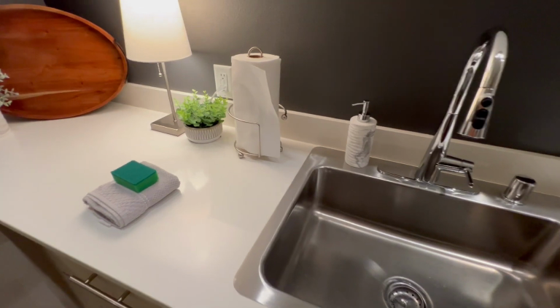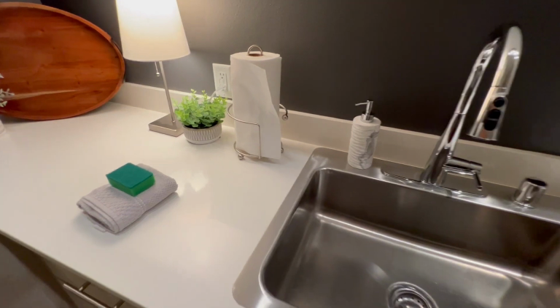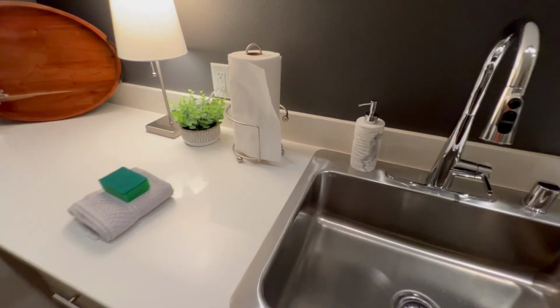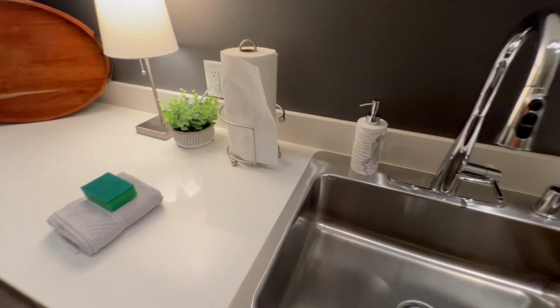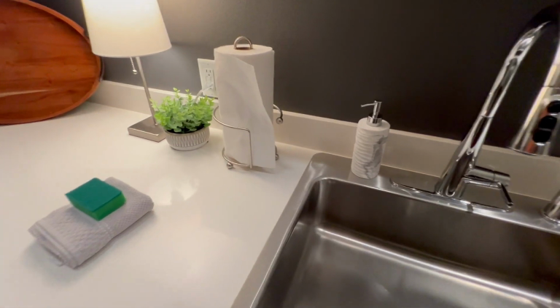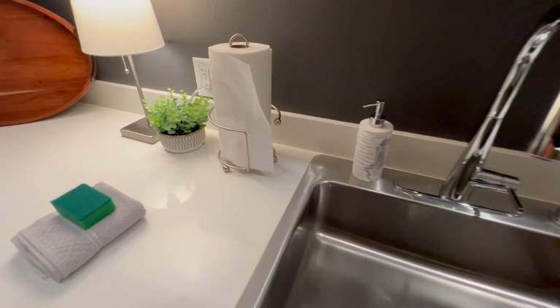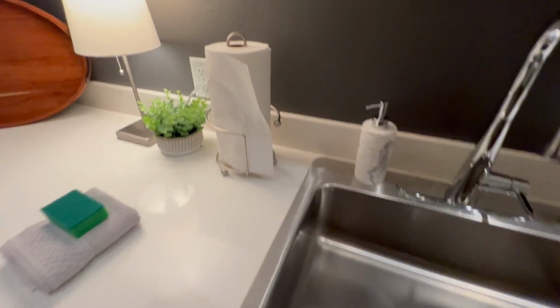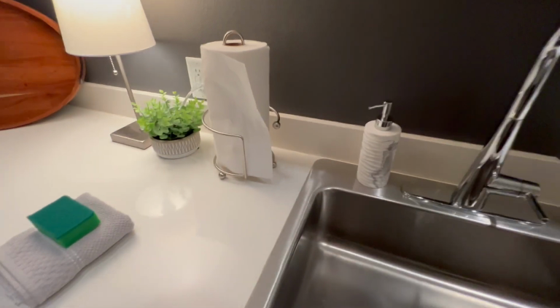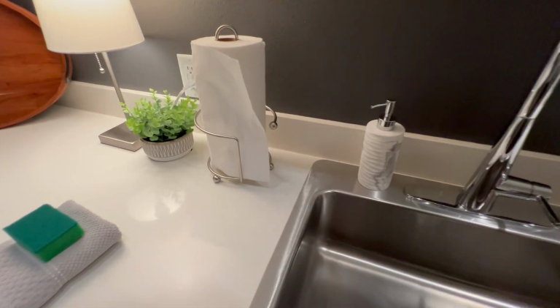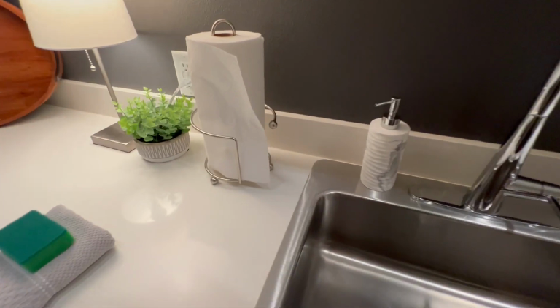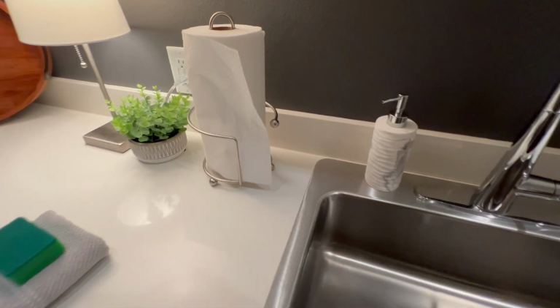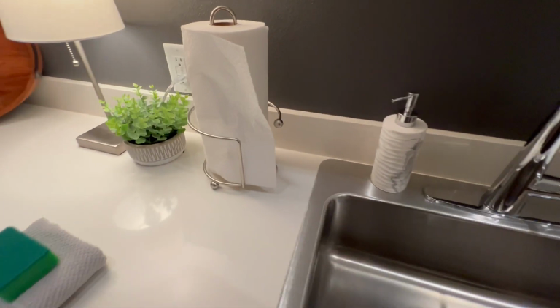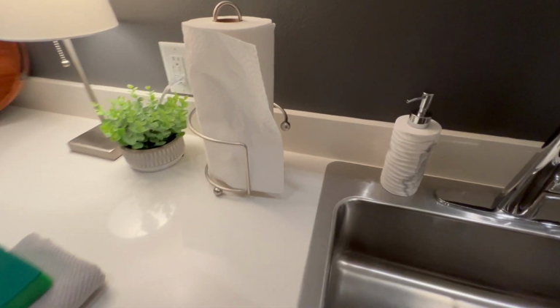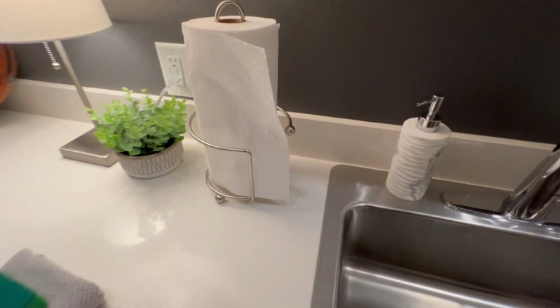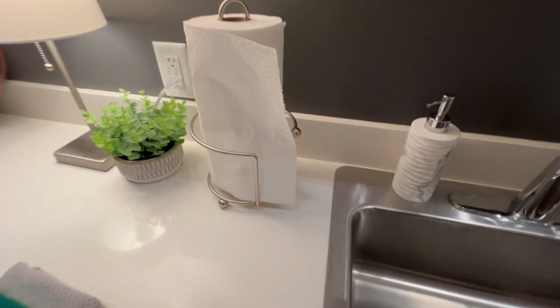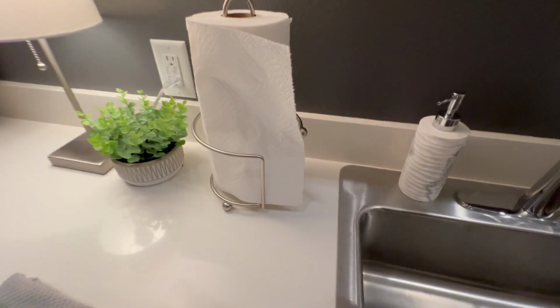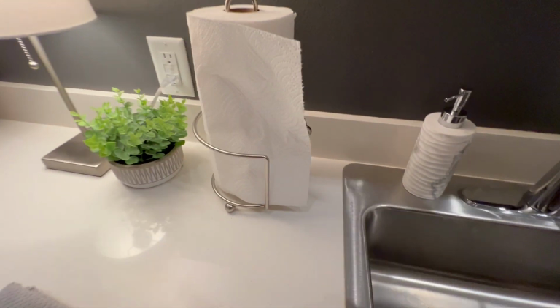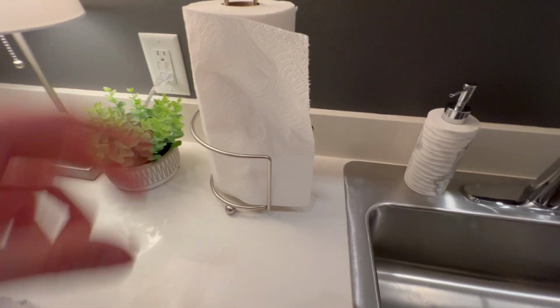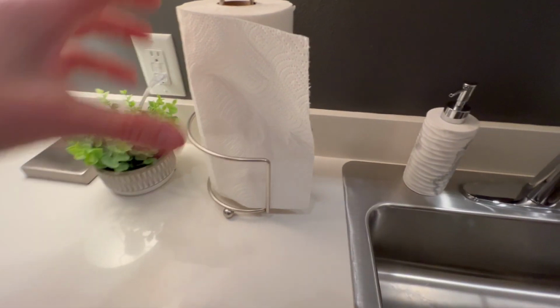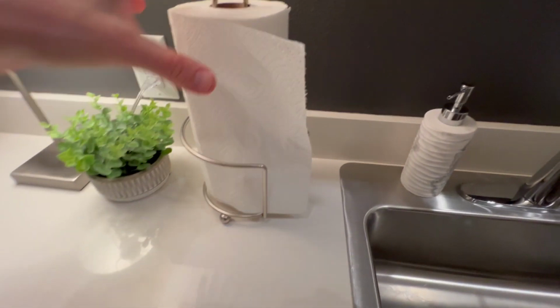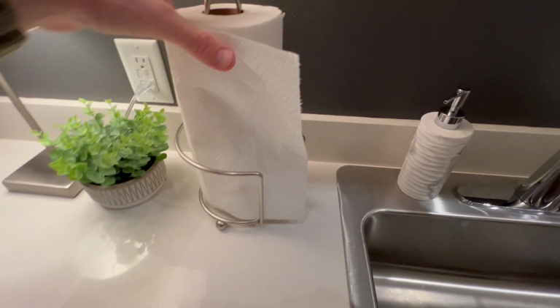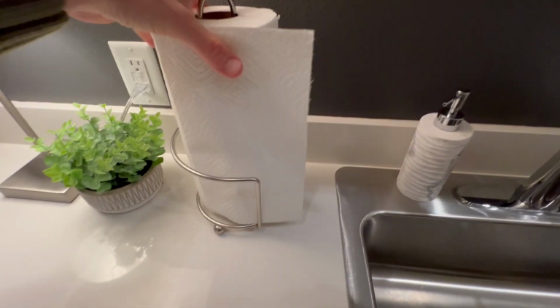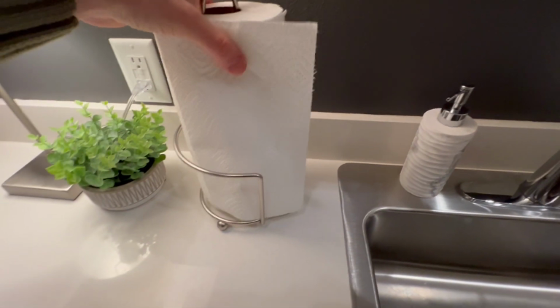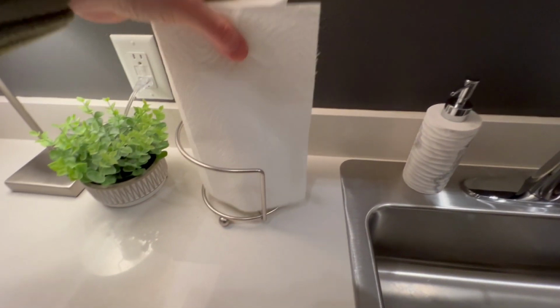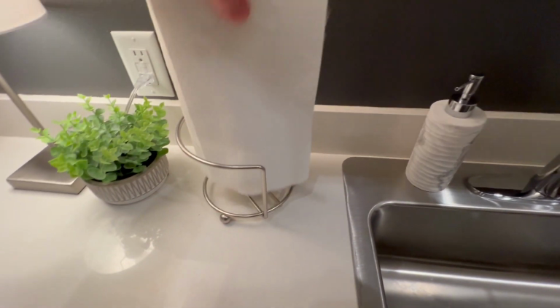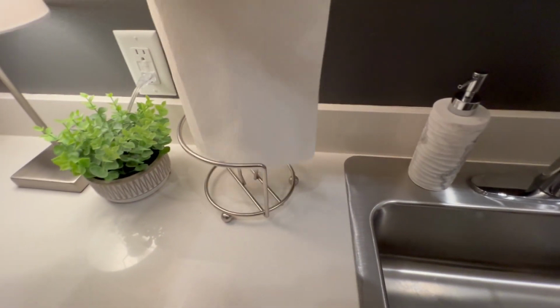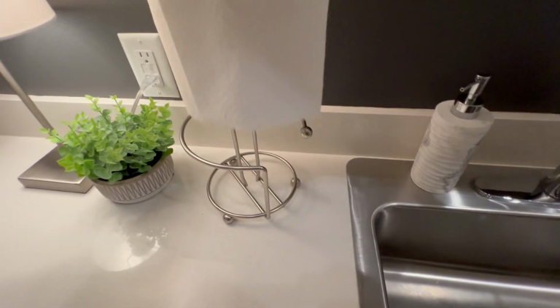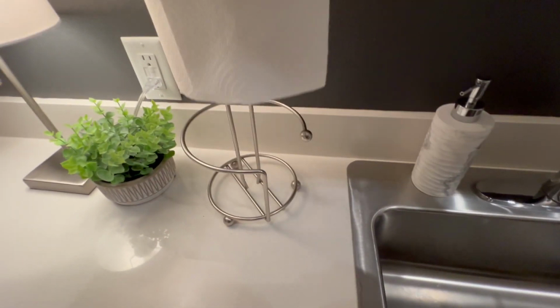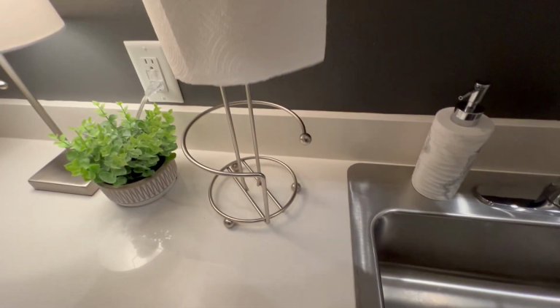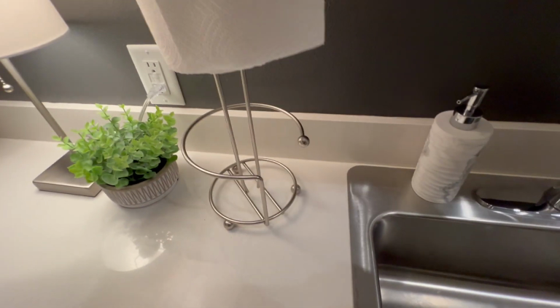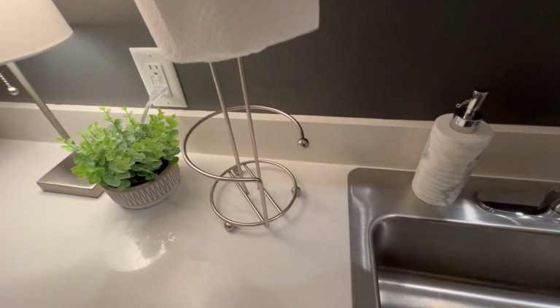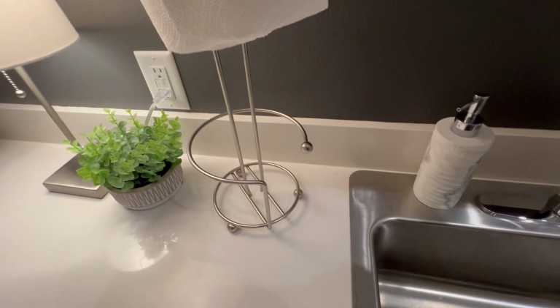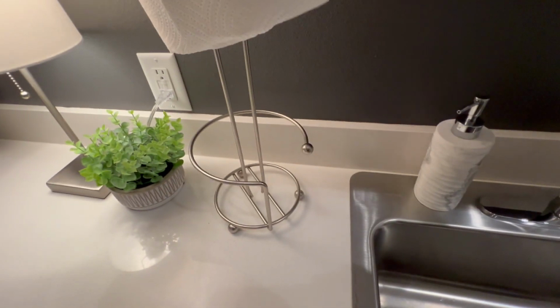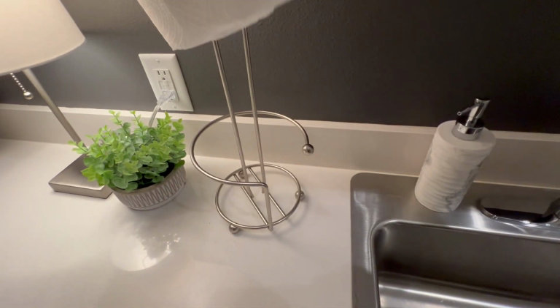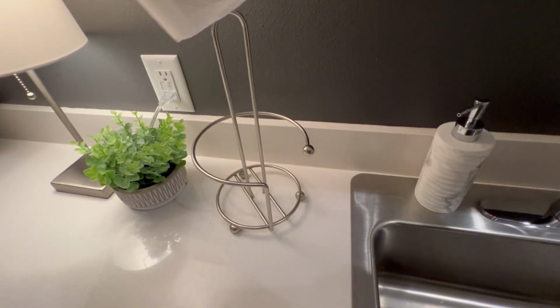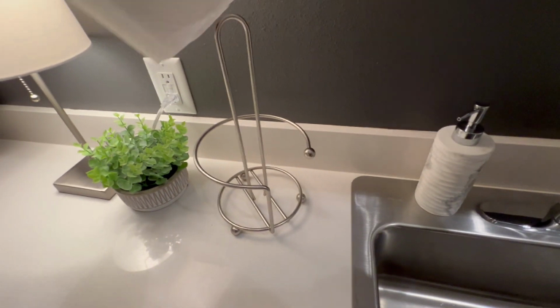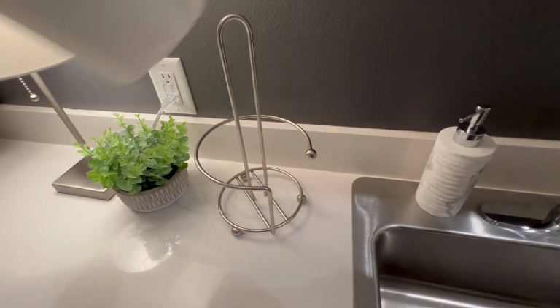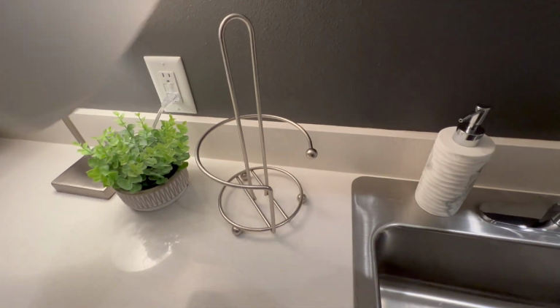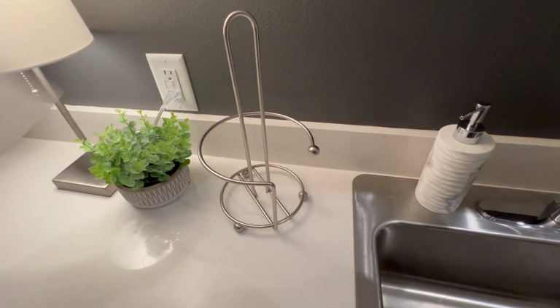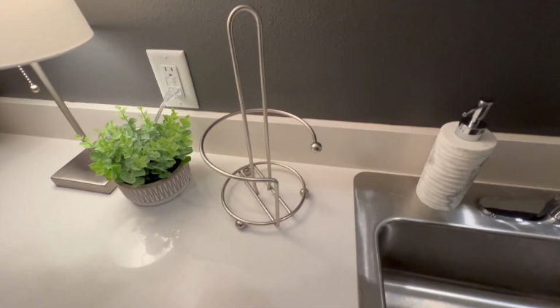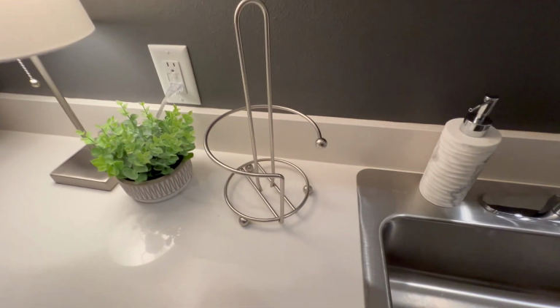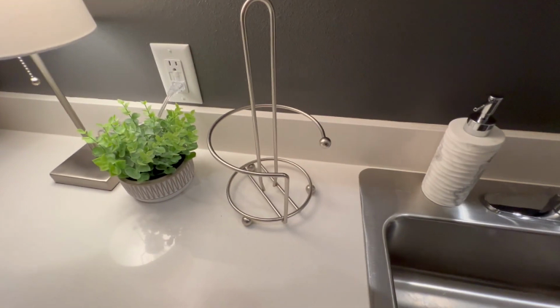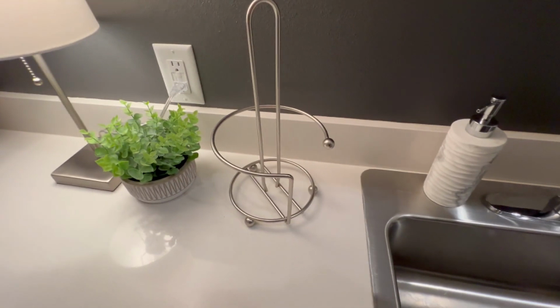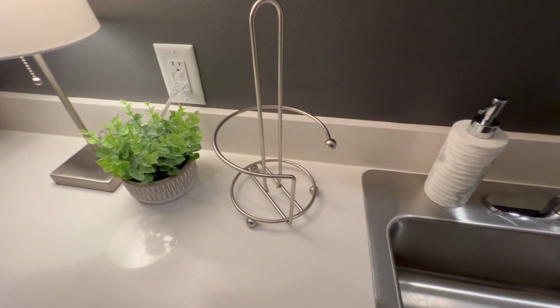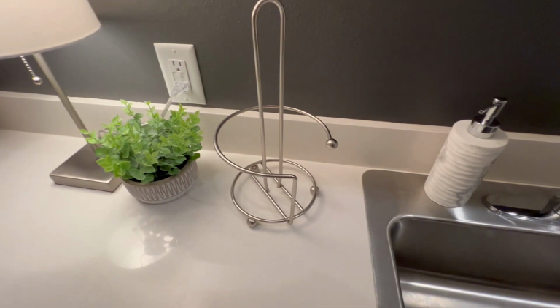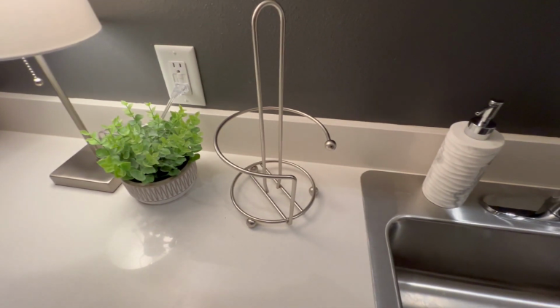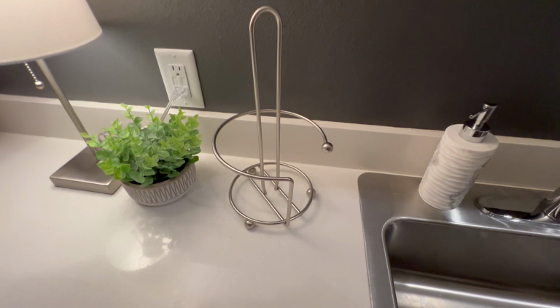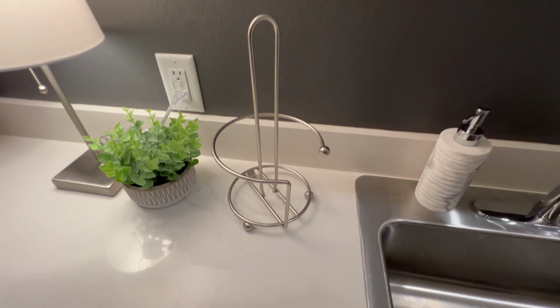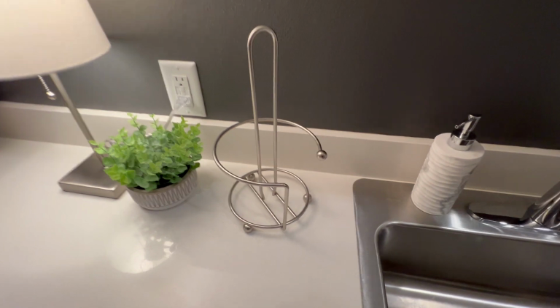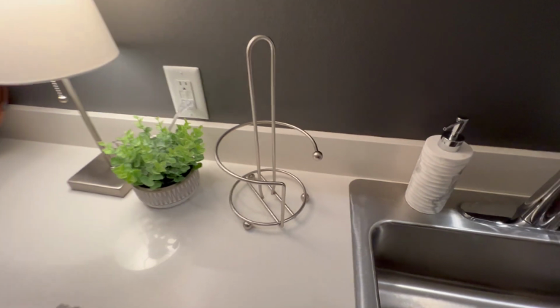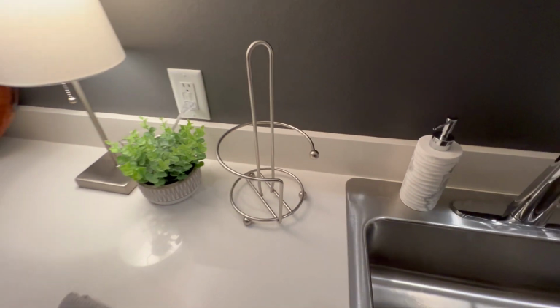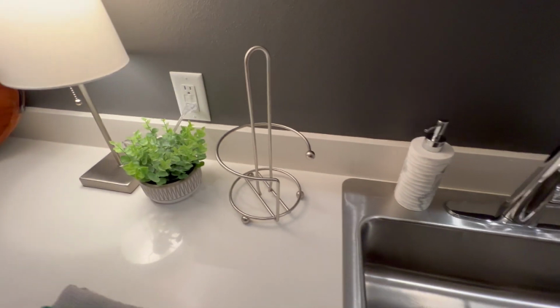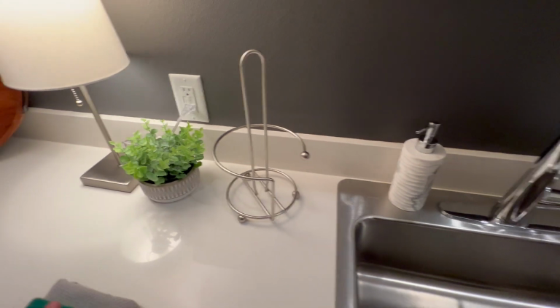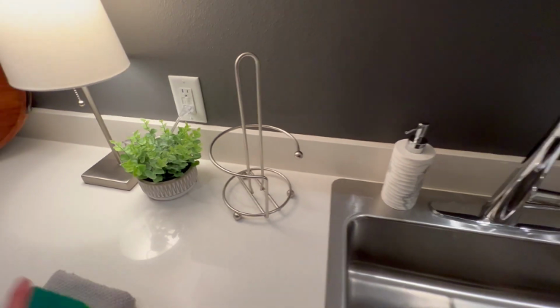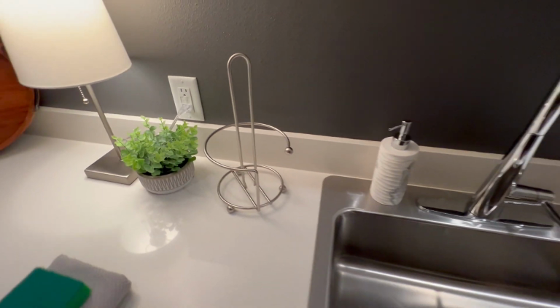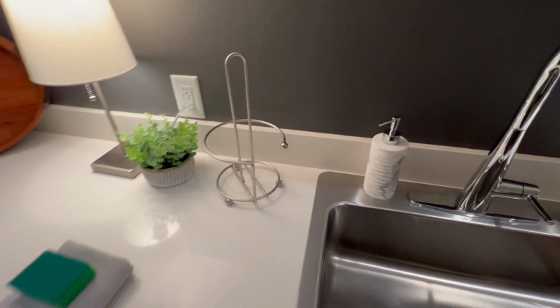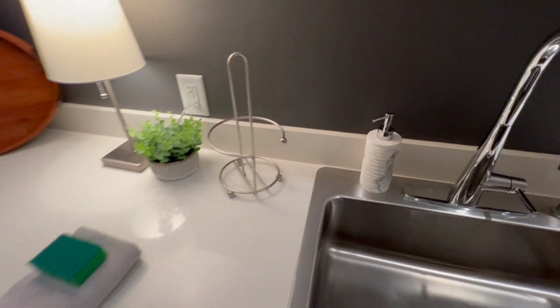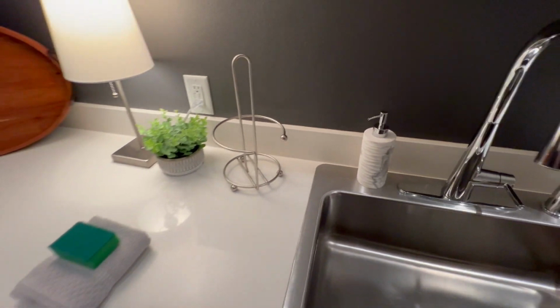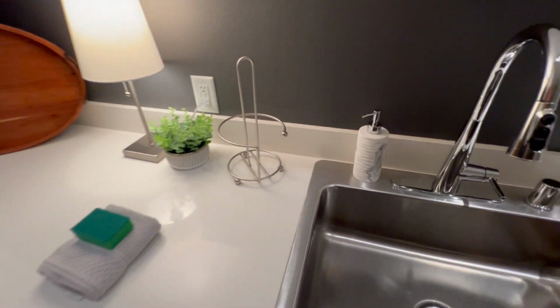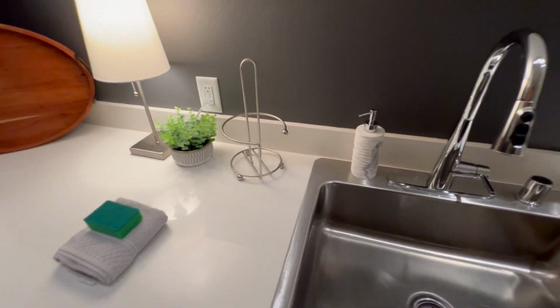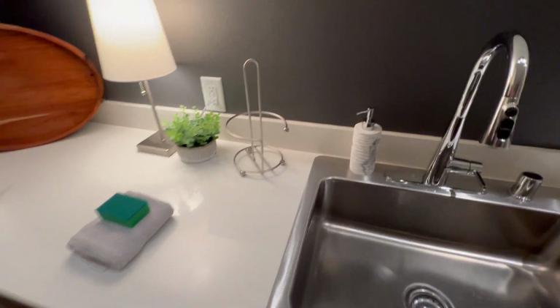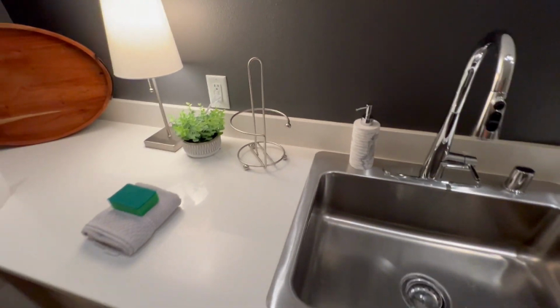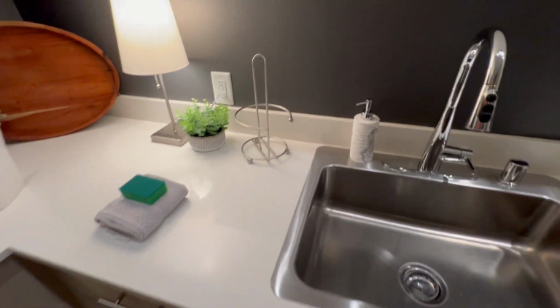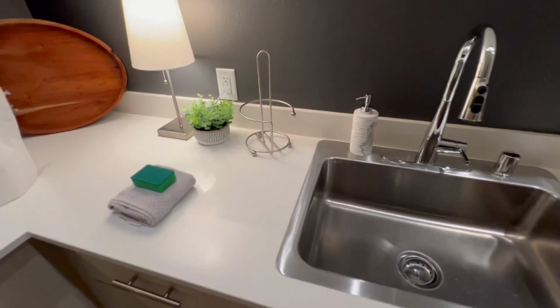All right, we've got this absolutely amazing paper towel holder right here. This is in the kitchen of the Airbnb I'm staying at right now.